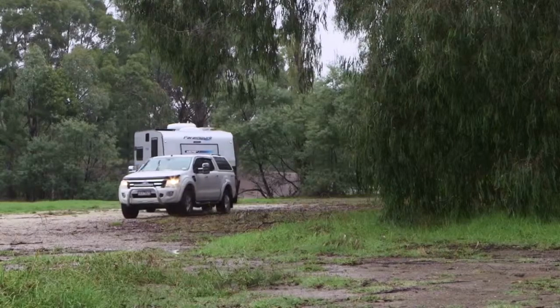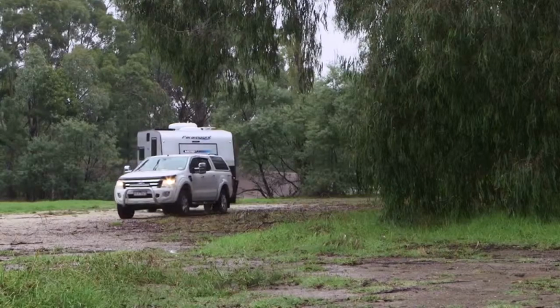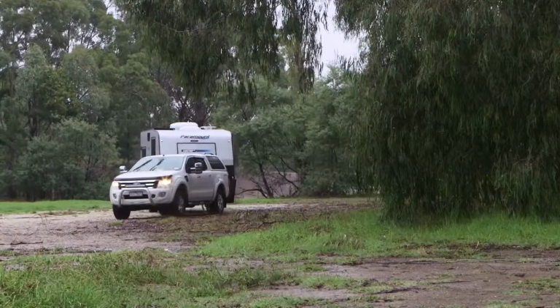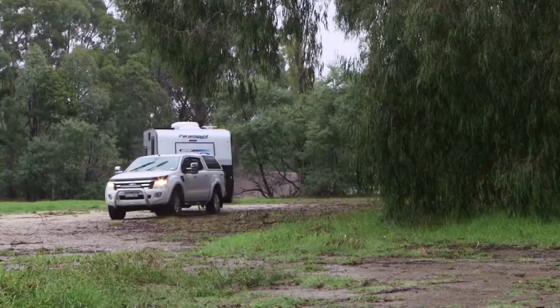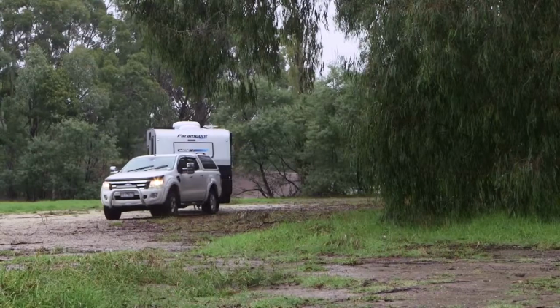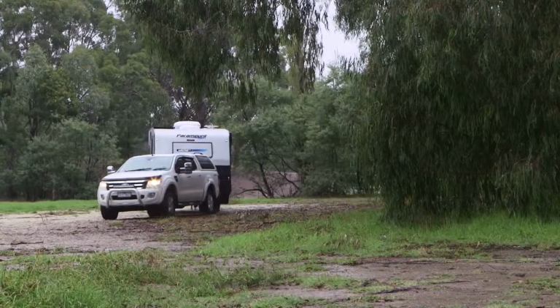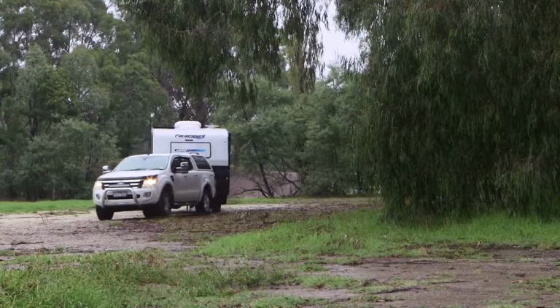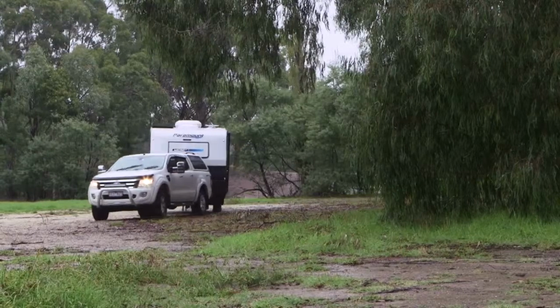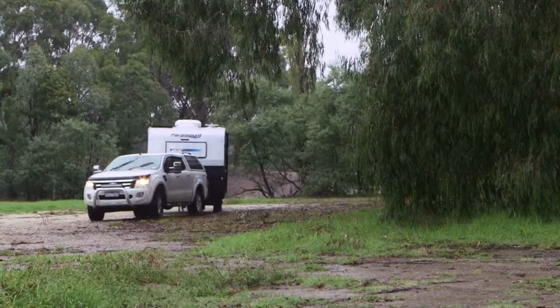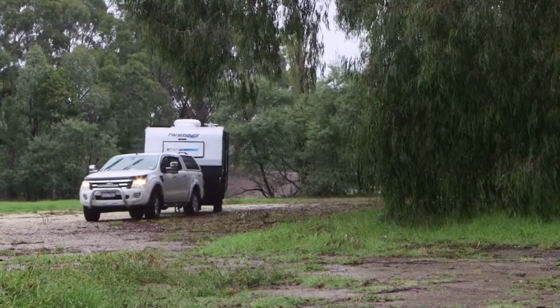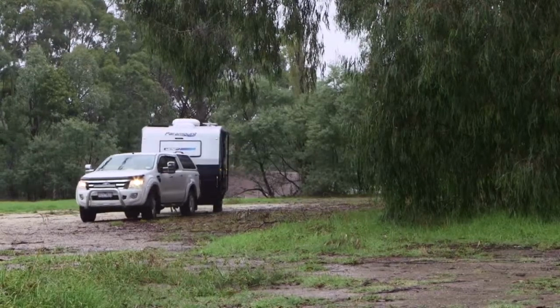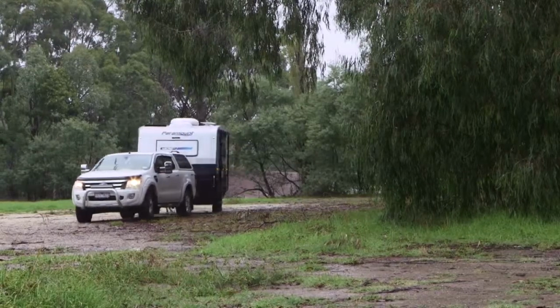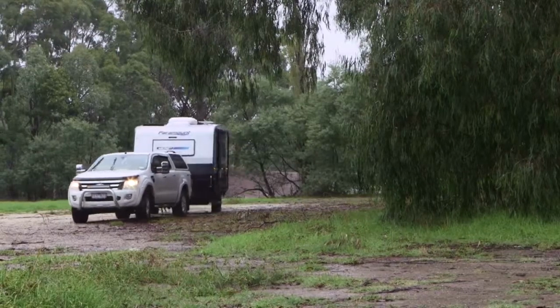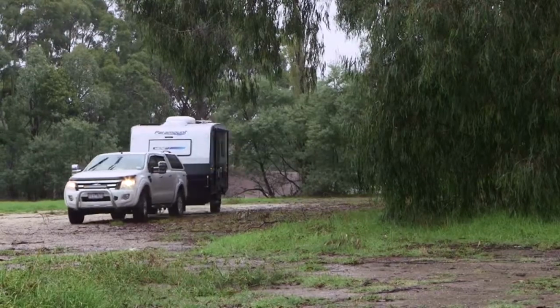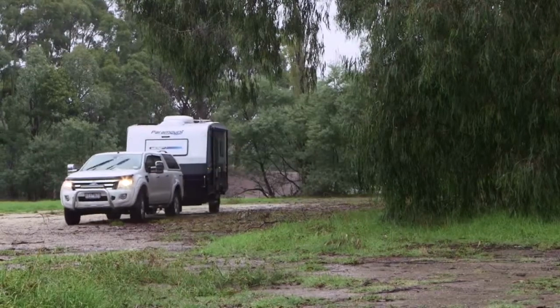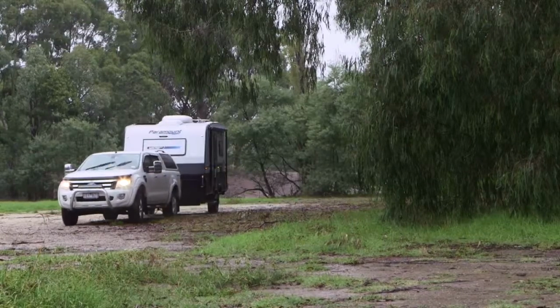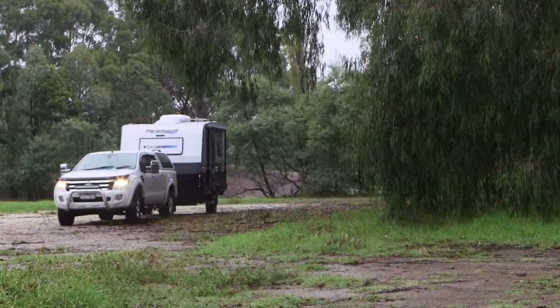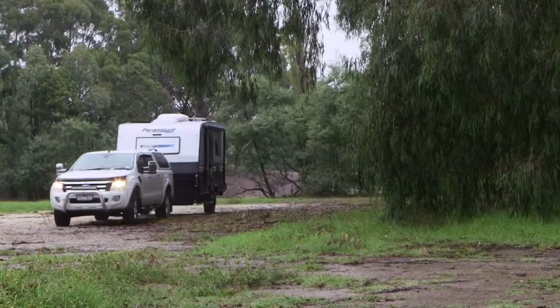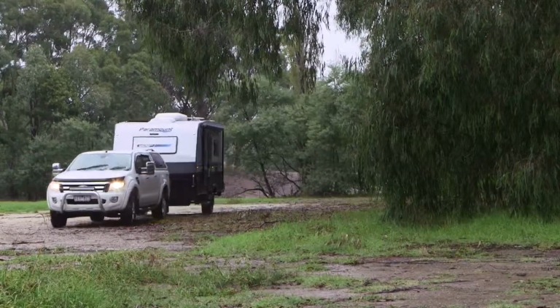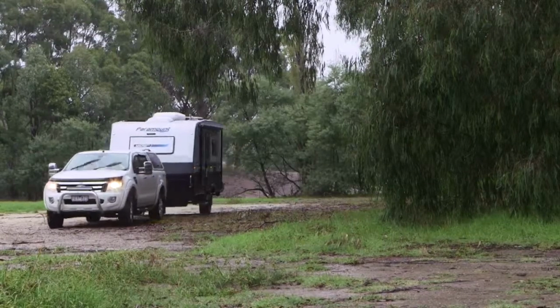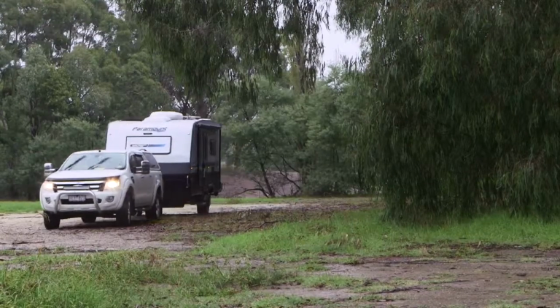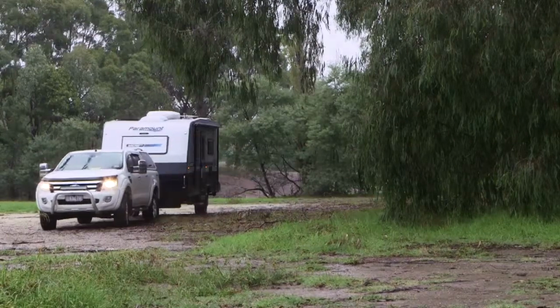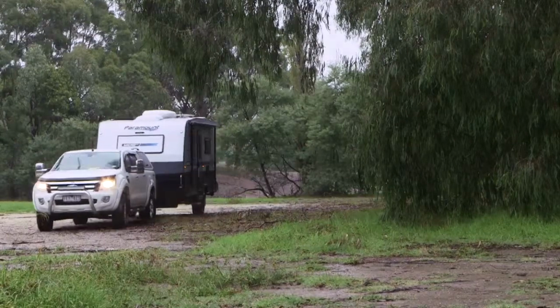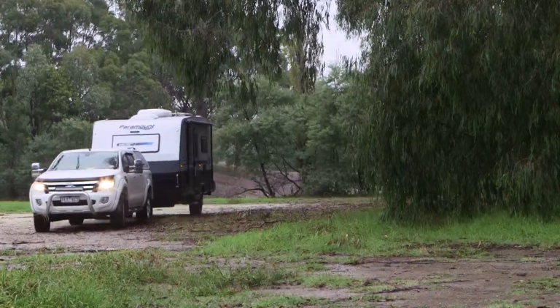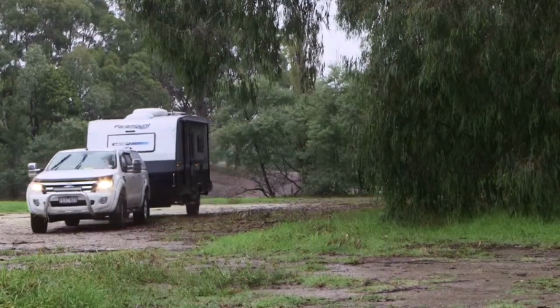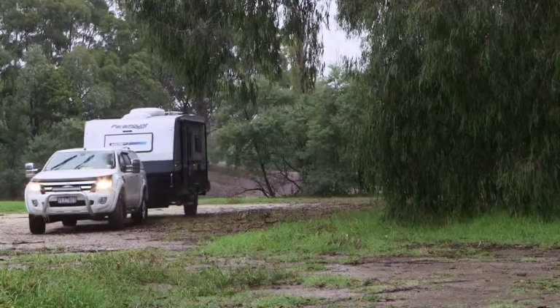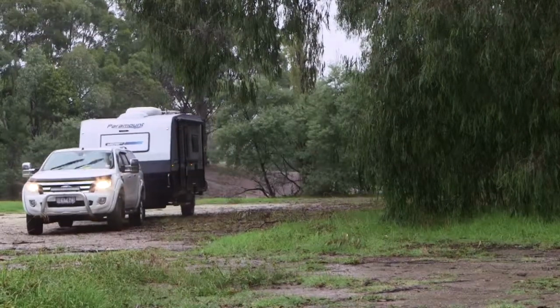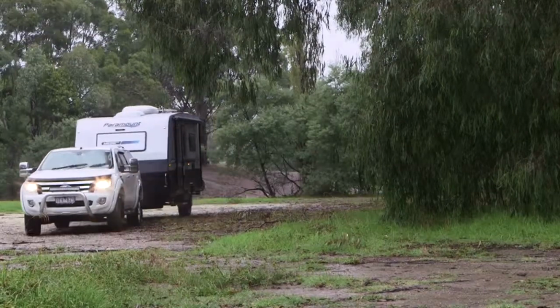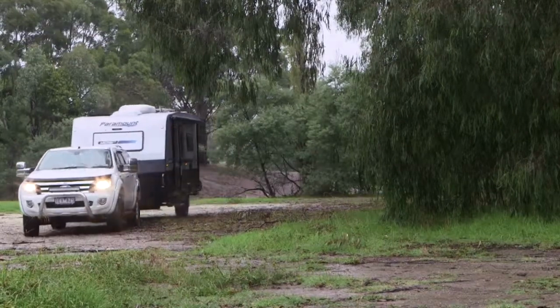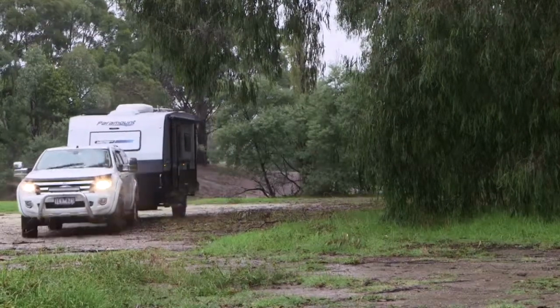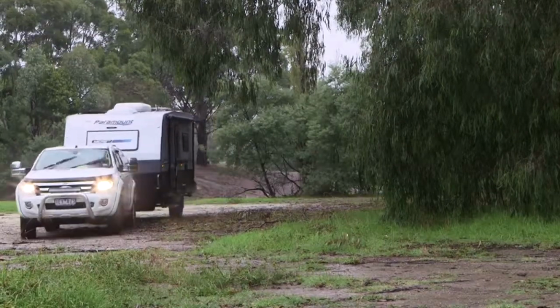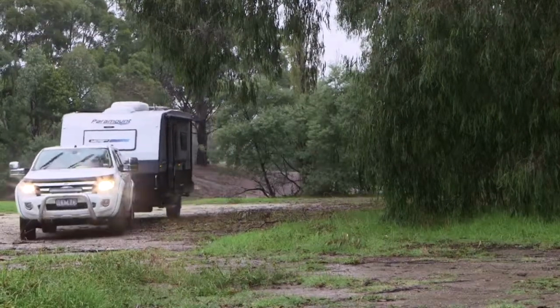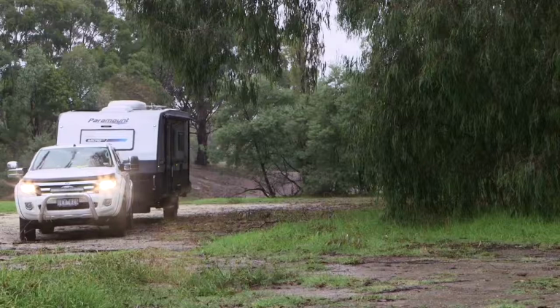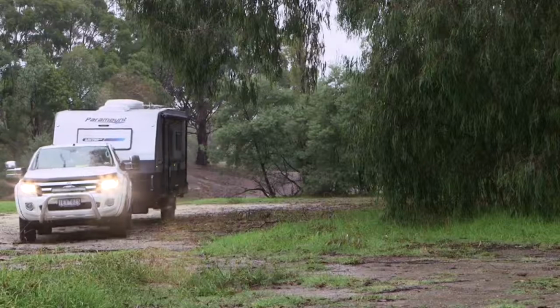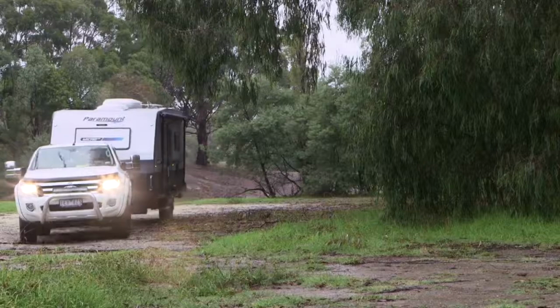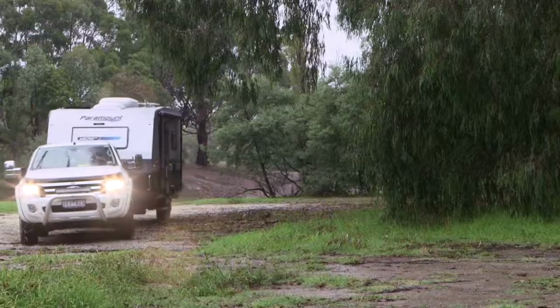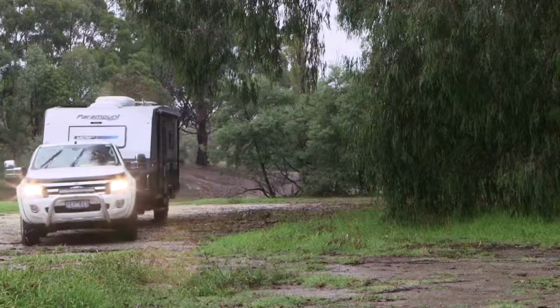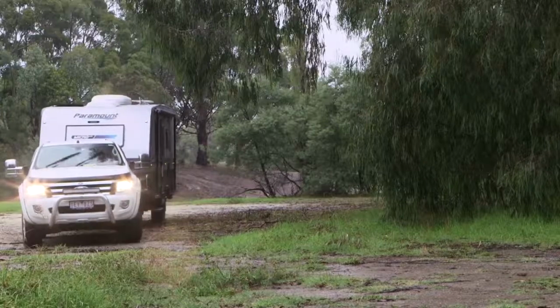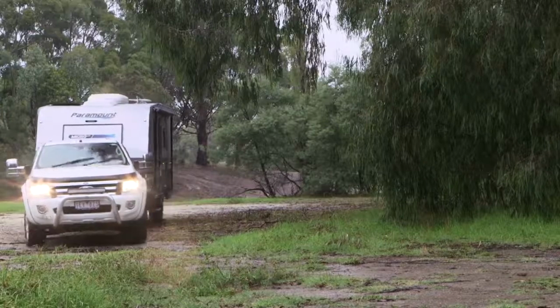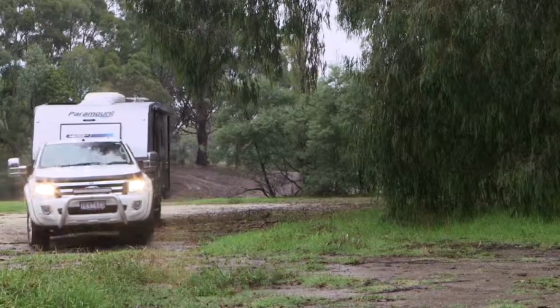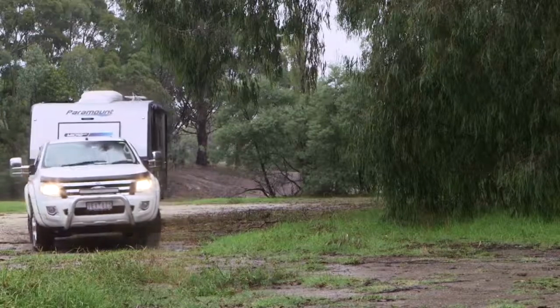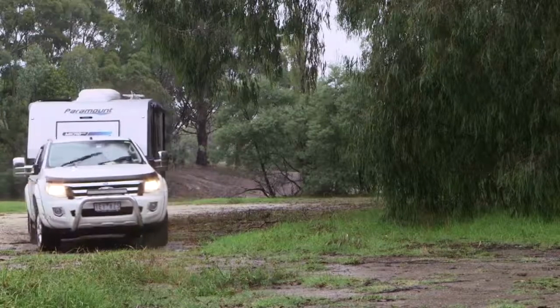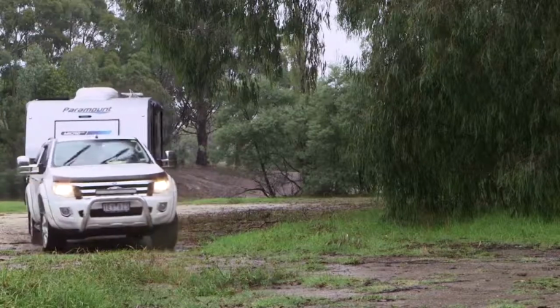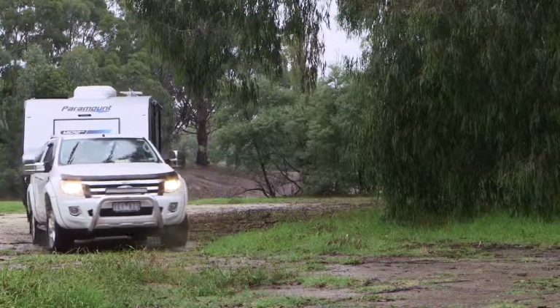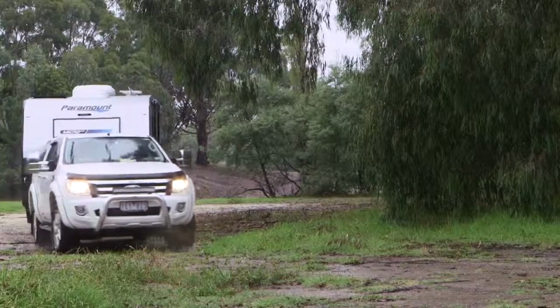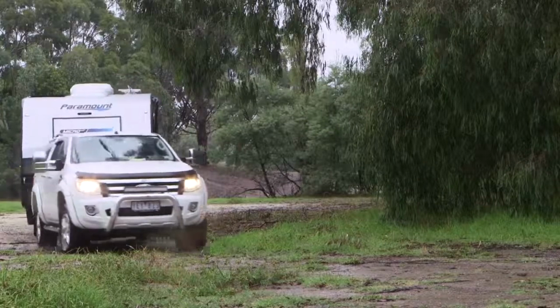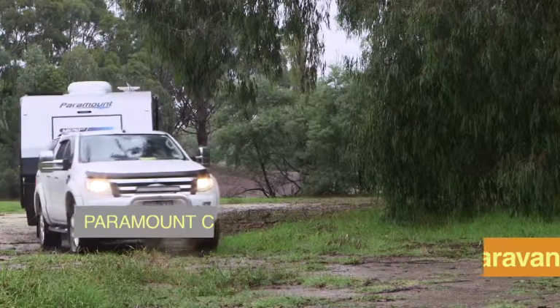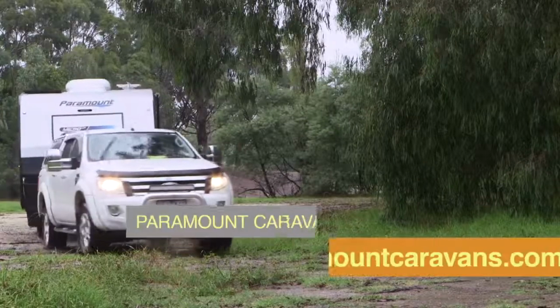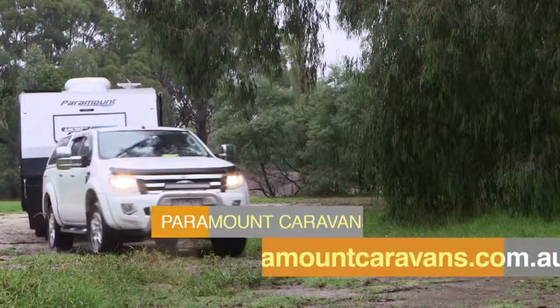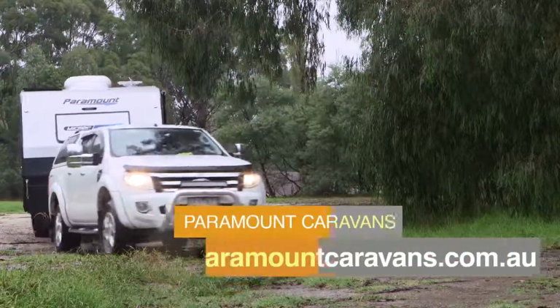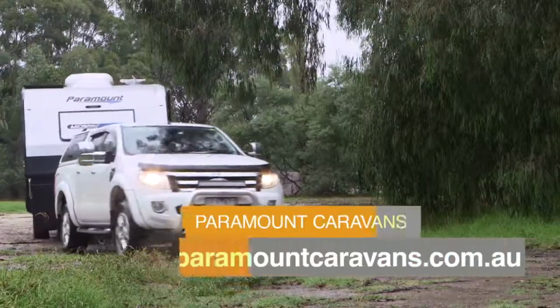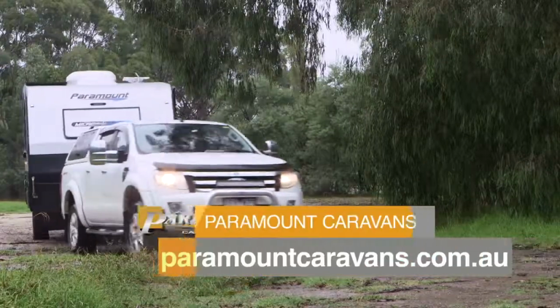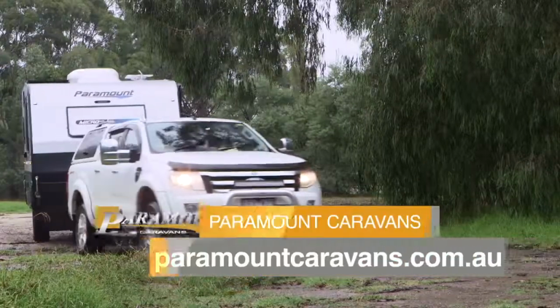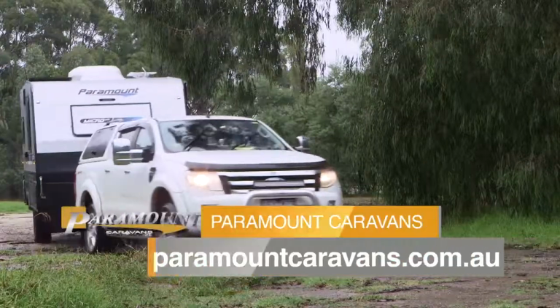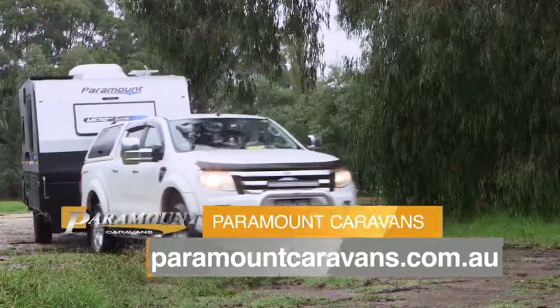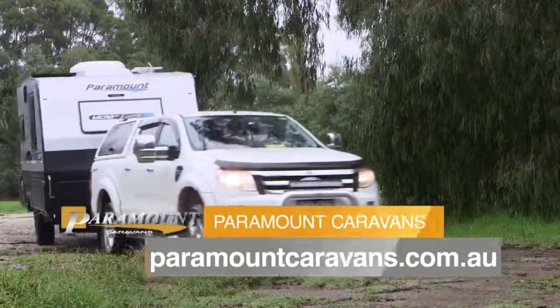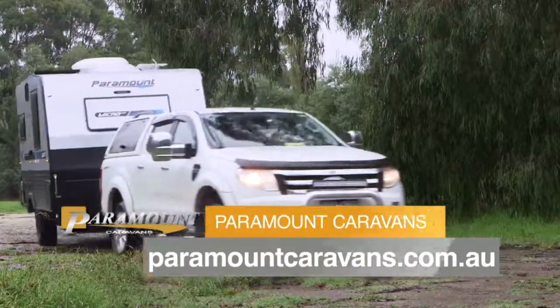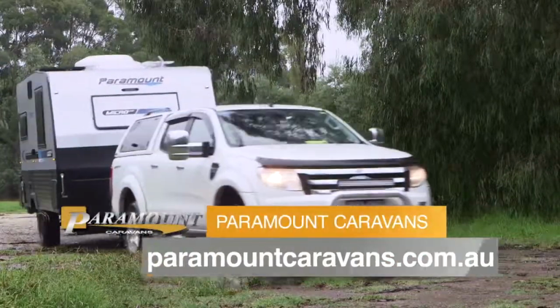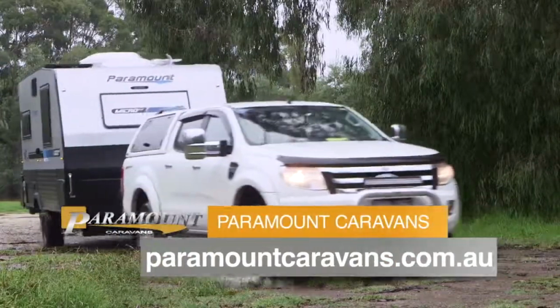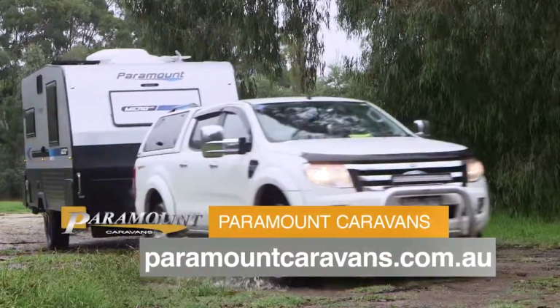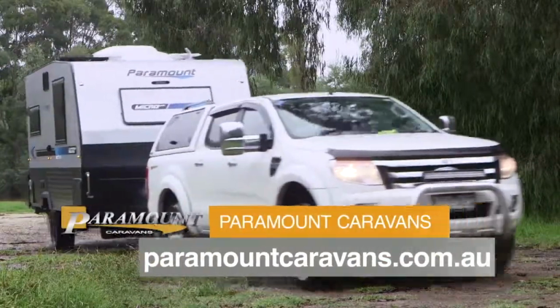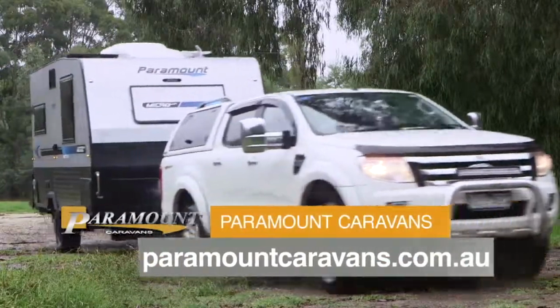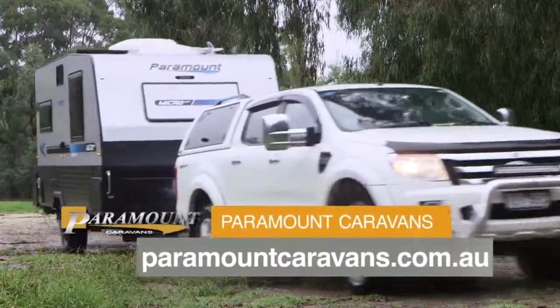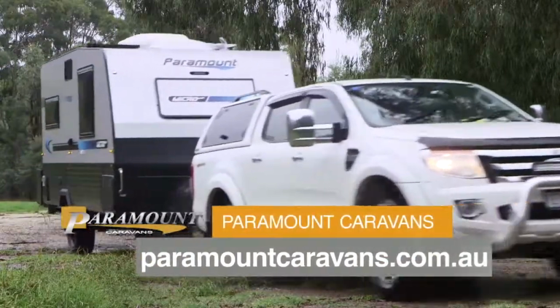For more information on the Micromax from Paramount or any other van in the Paramount range, head to paramountcaravans.com.au.